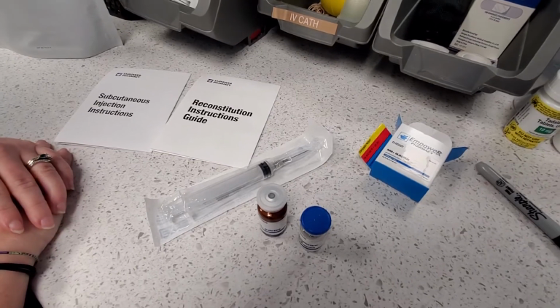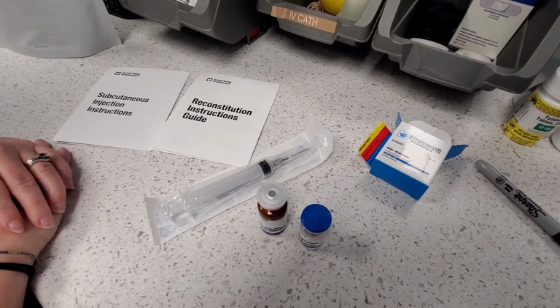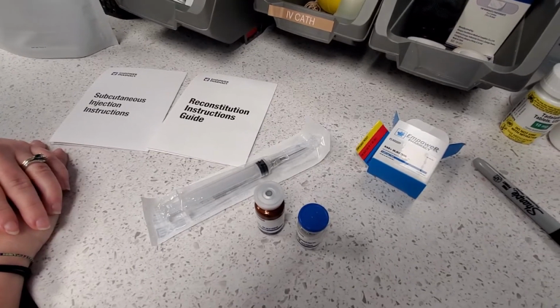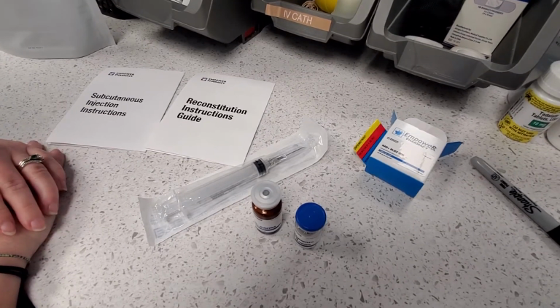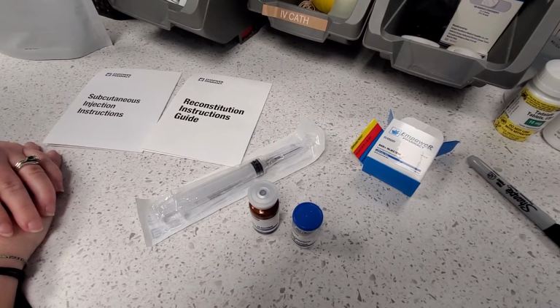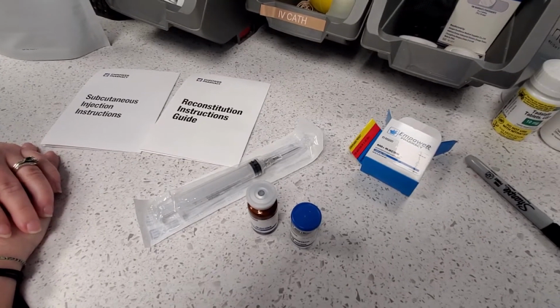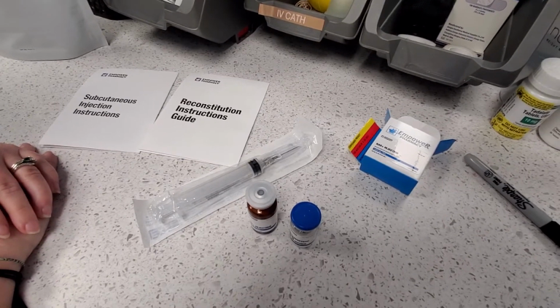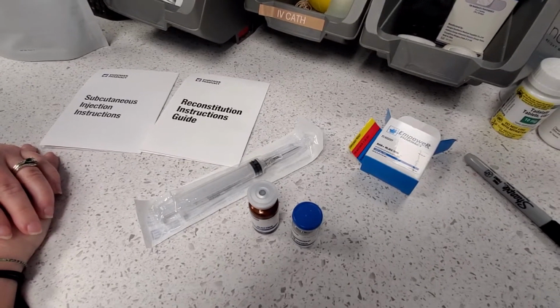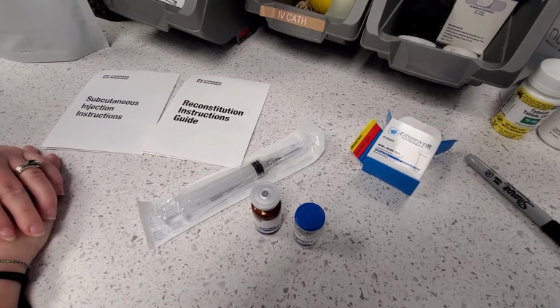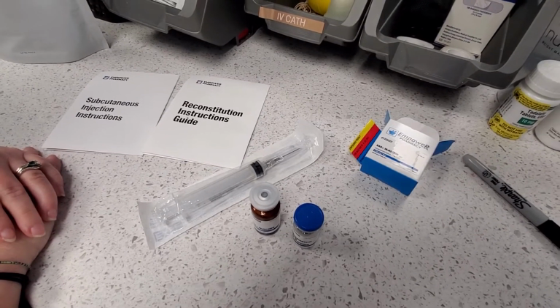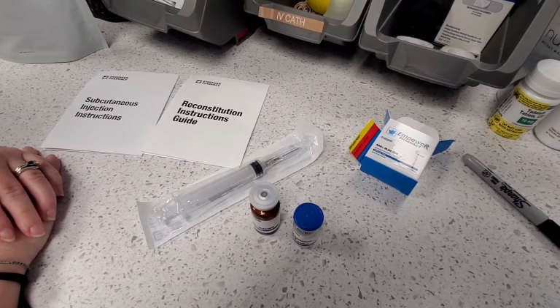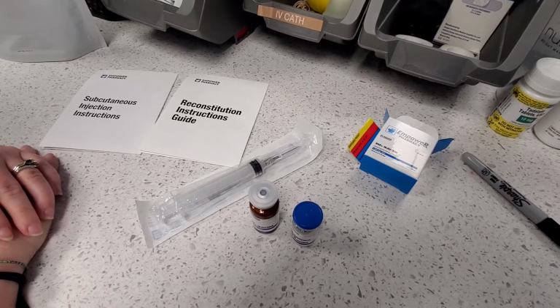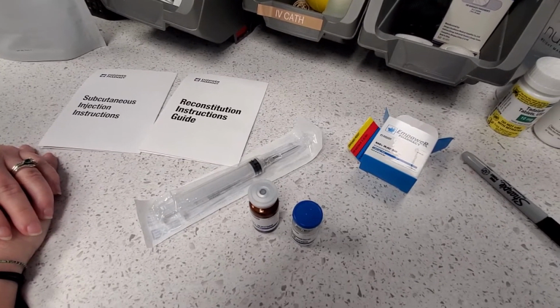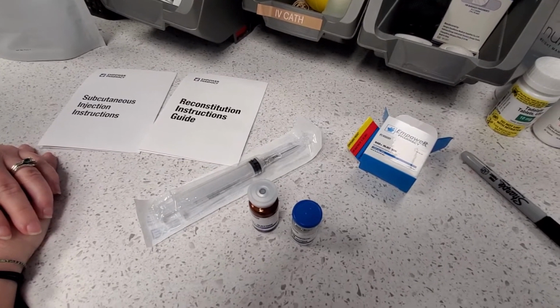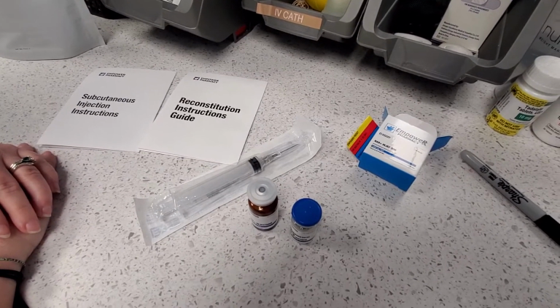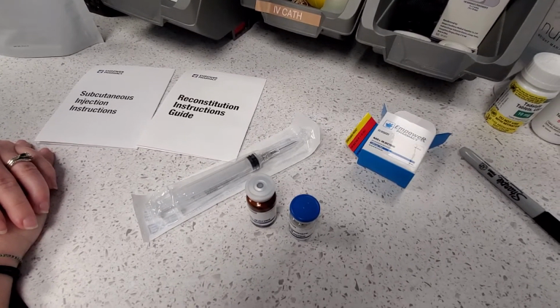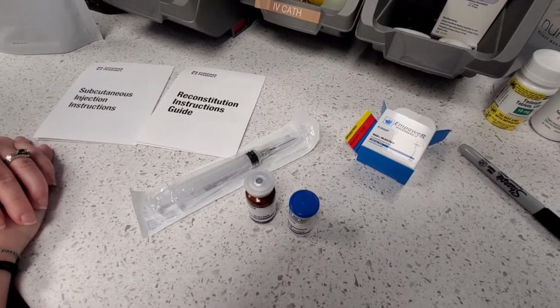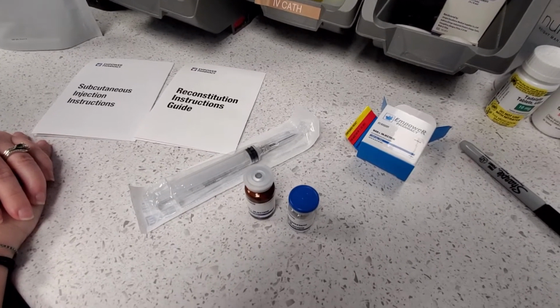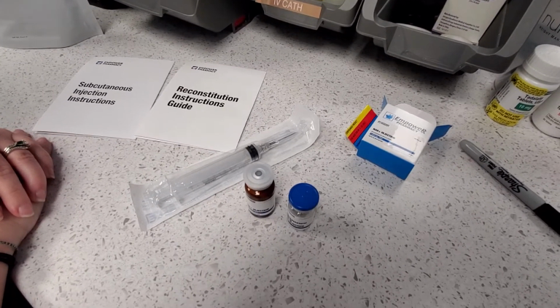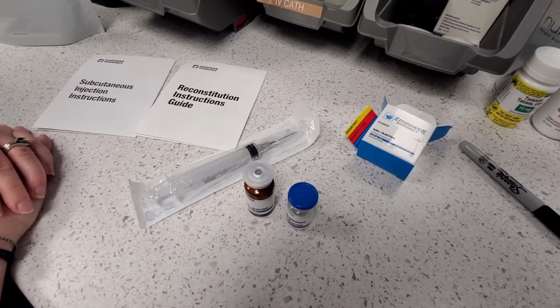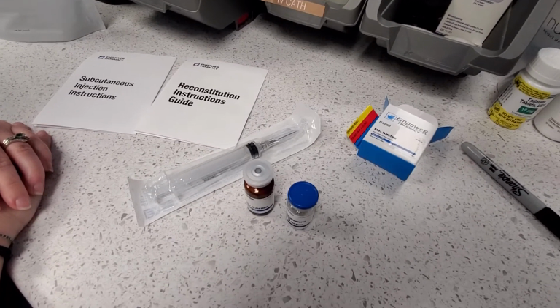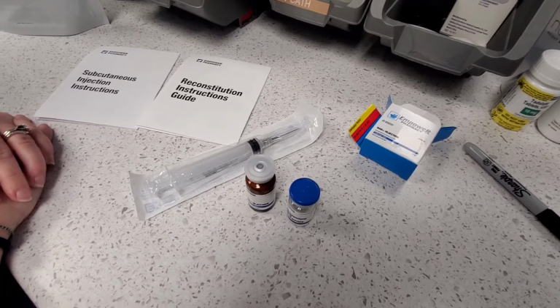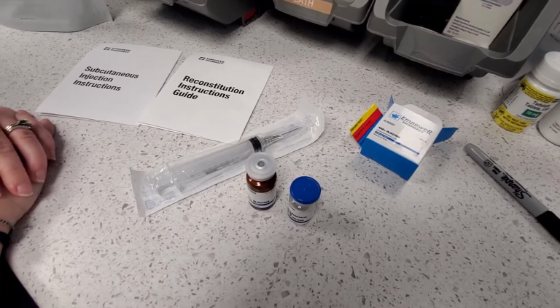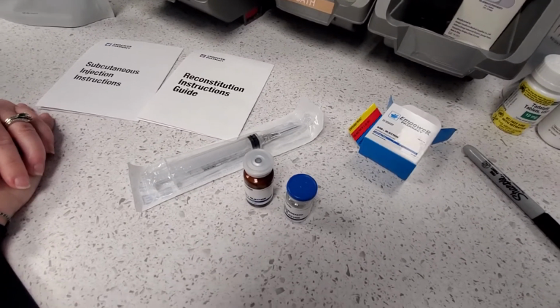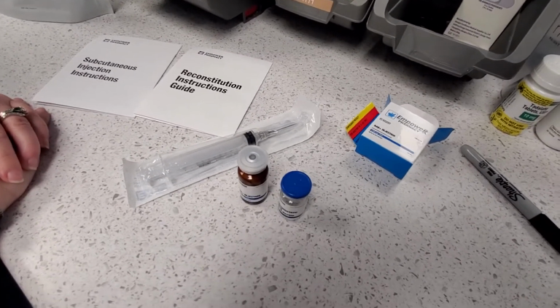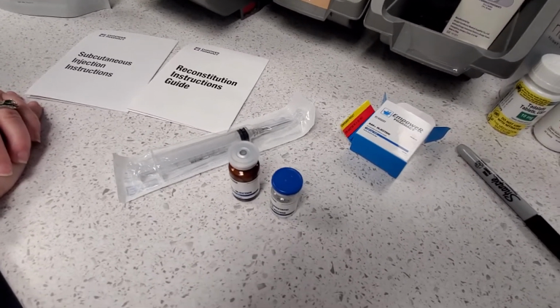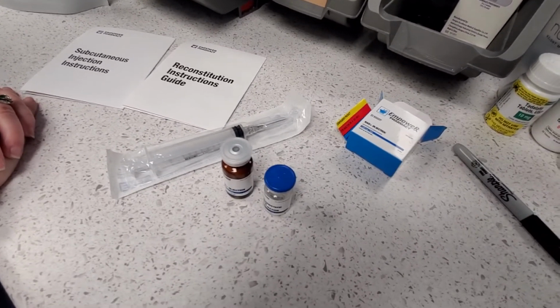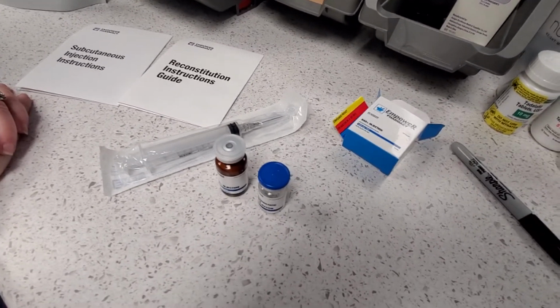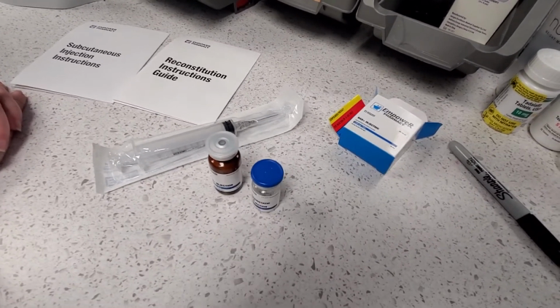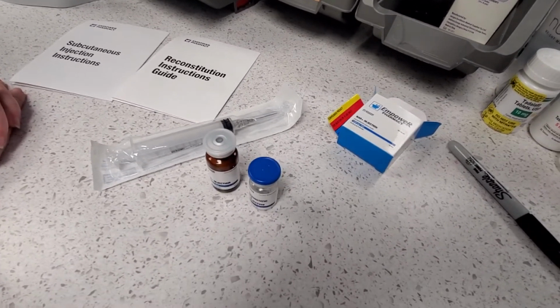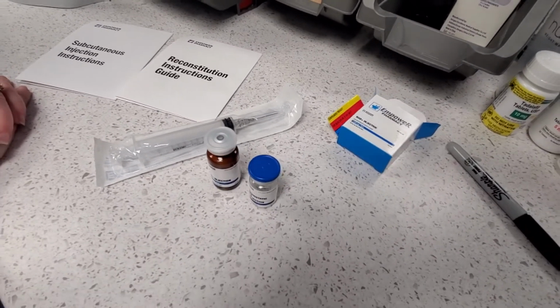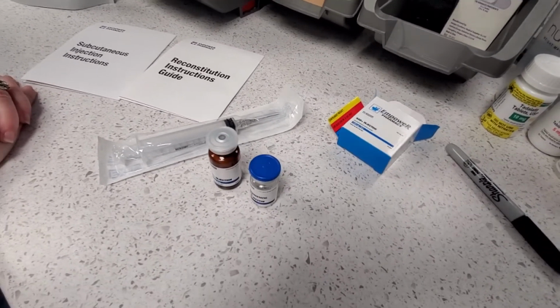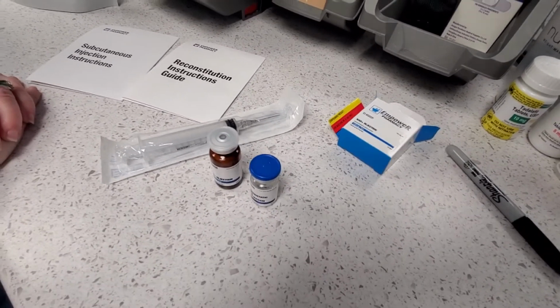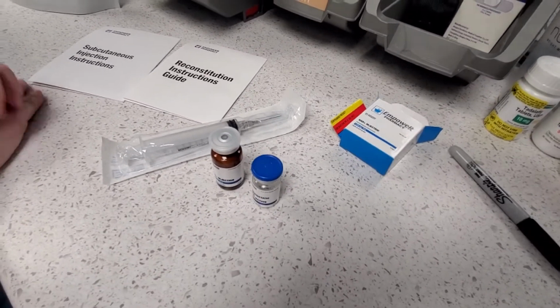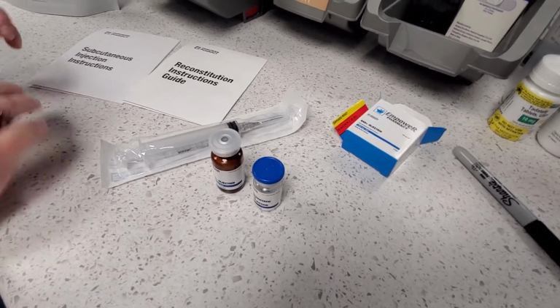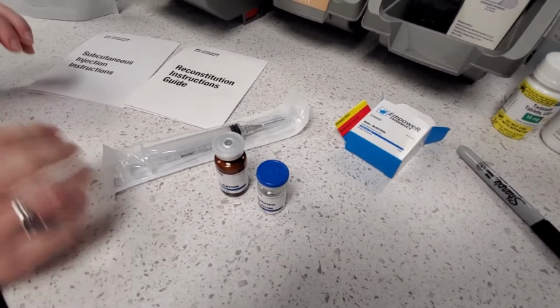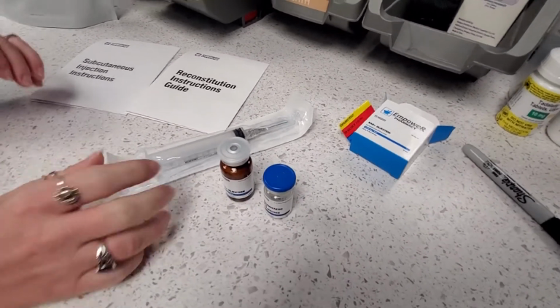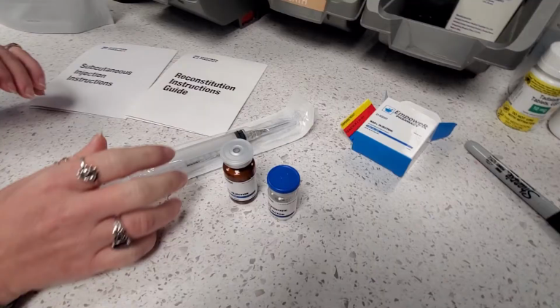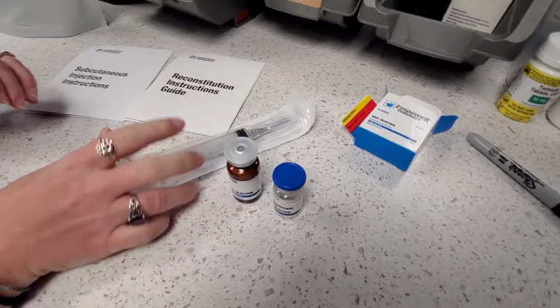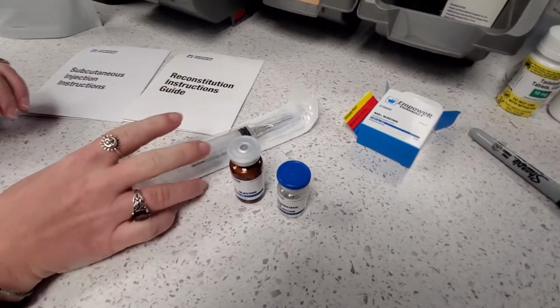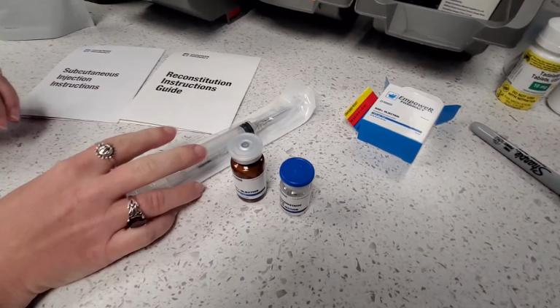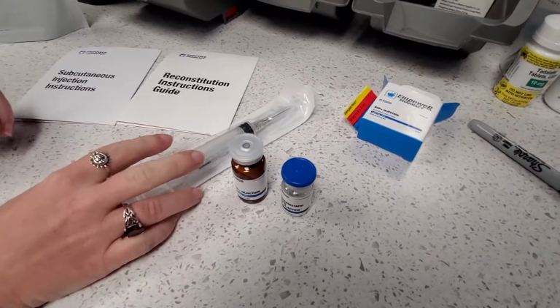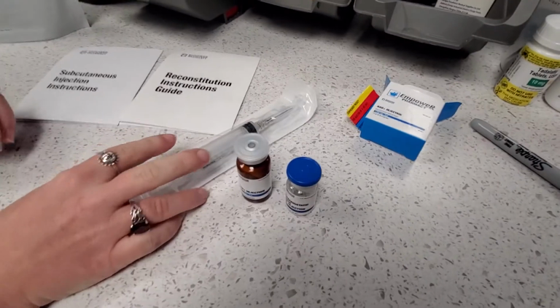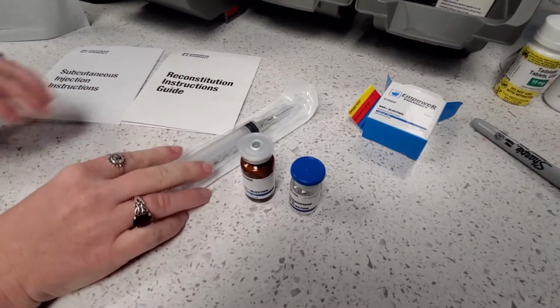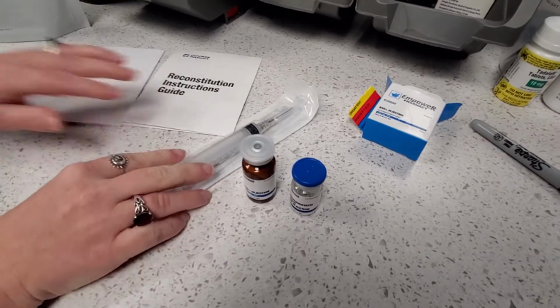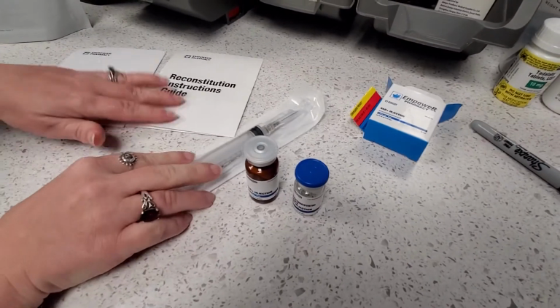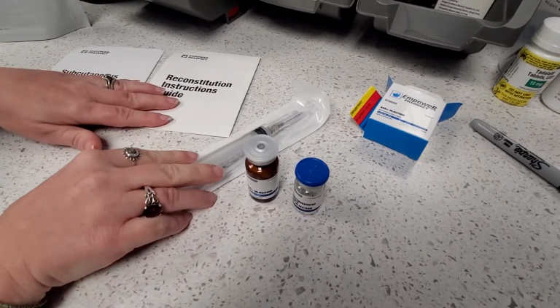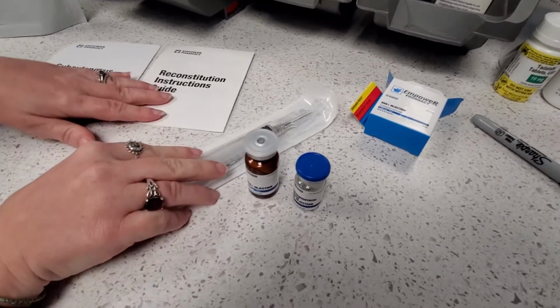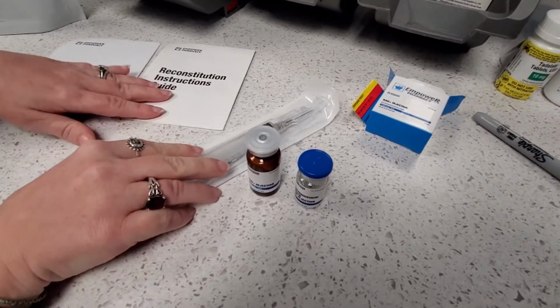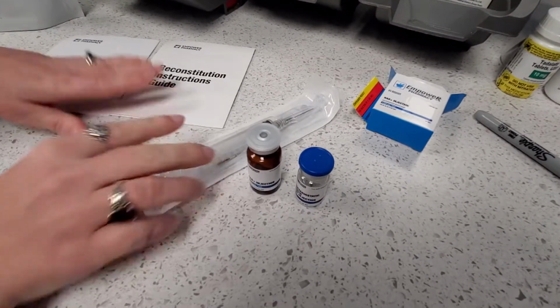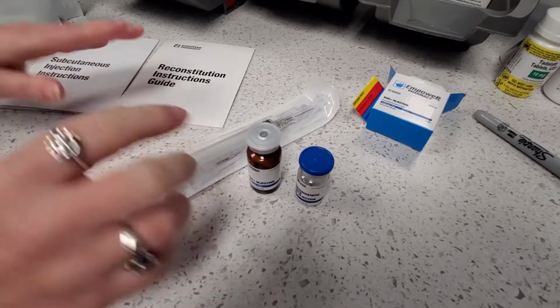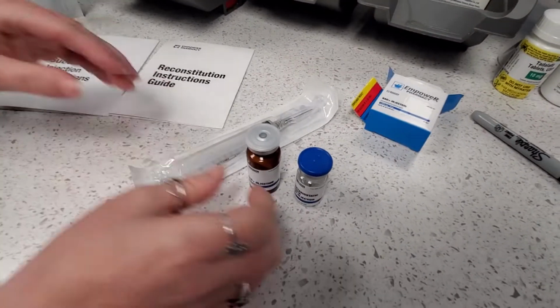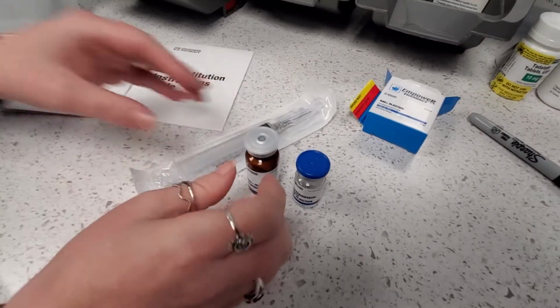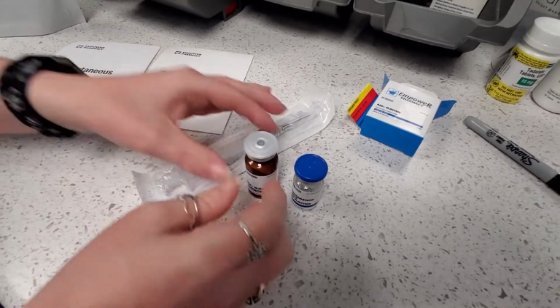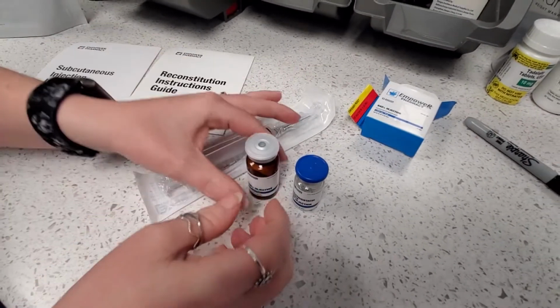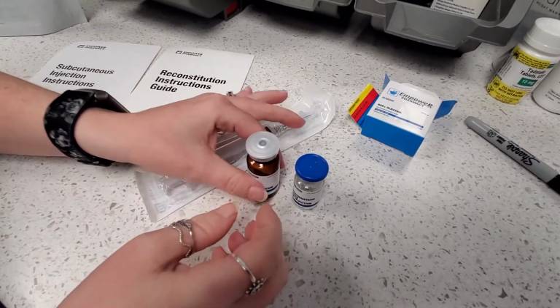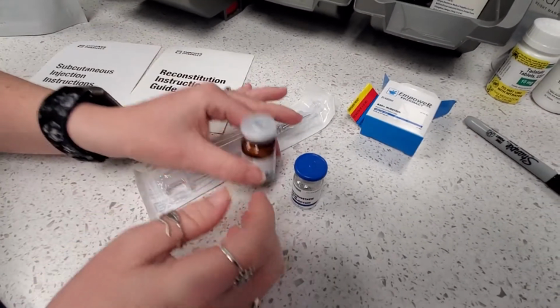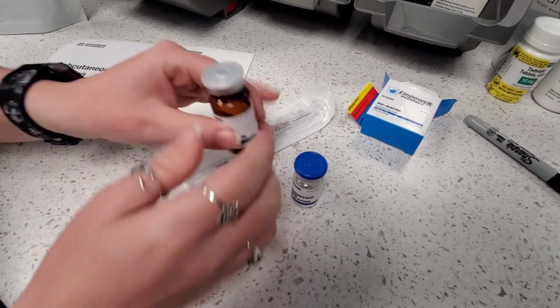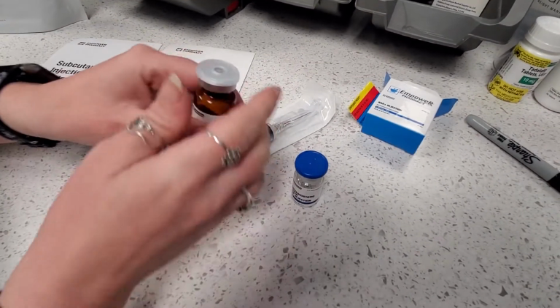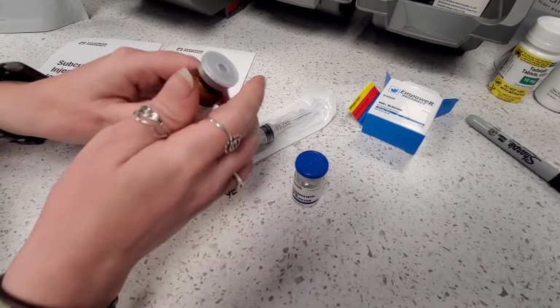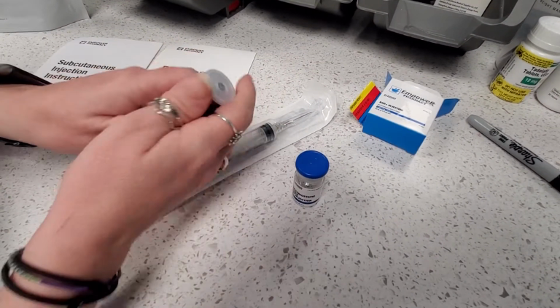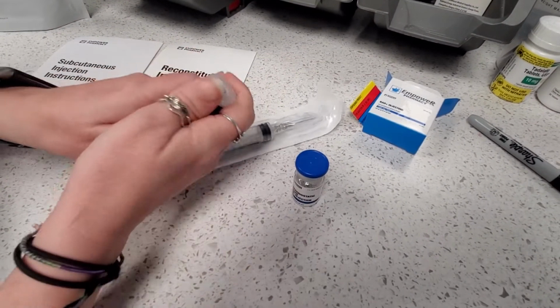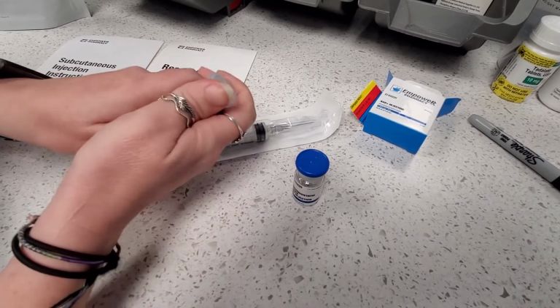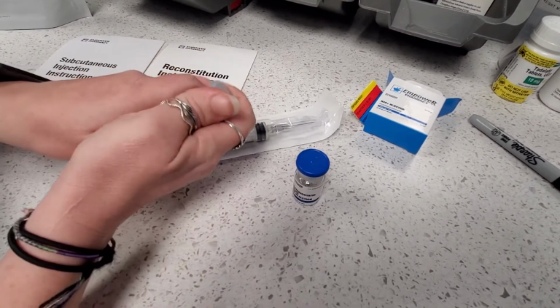For reconstitution, everybody likes a video, so that's what we're doing. Go ahead and pop those safety caps off the tops of those vials.